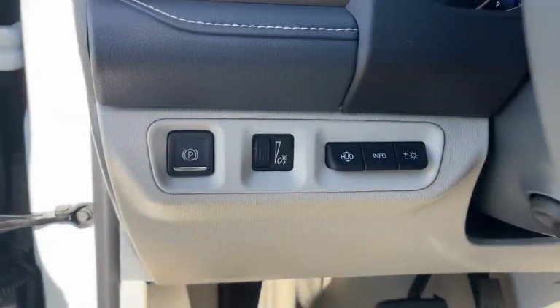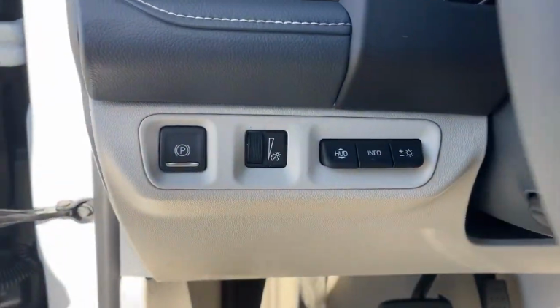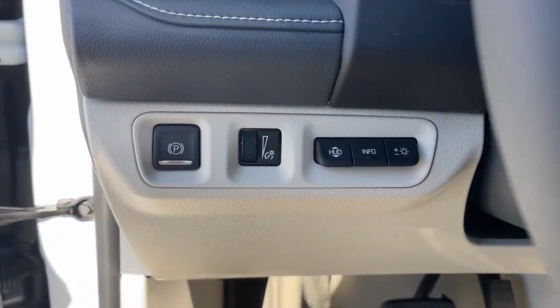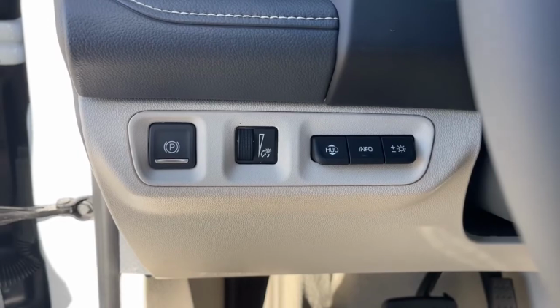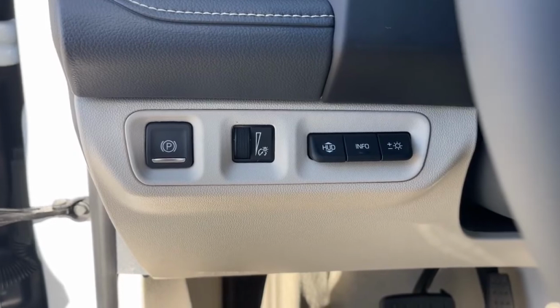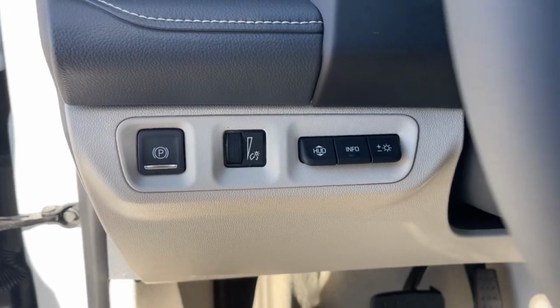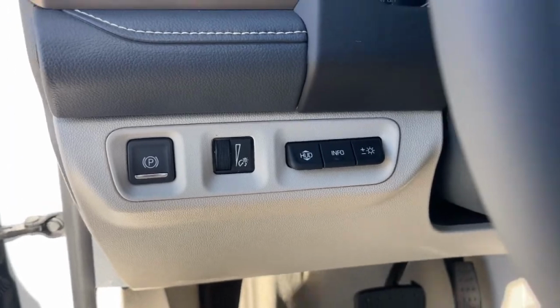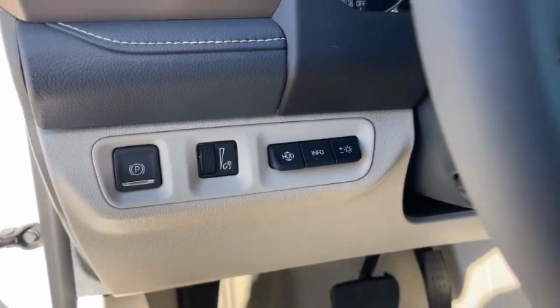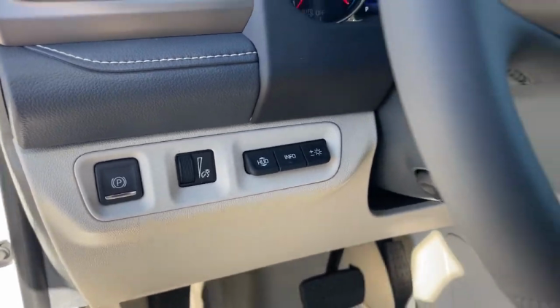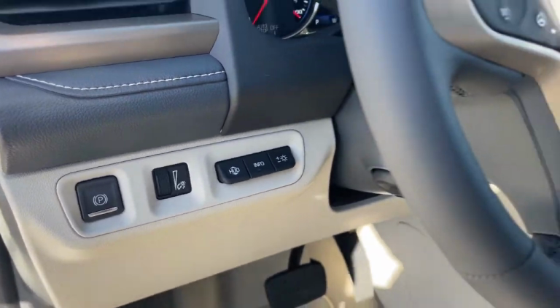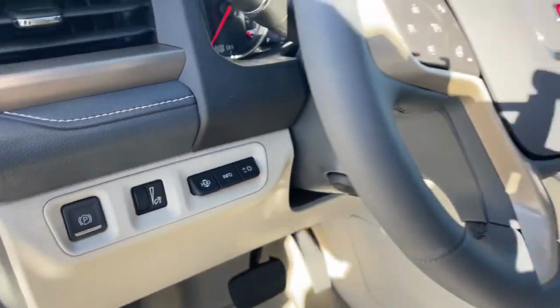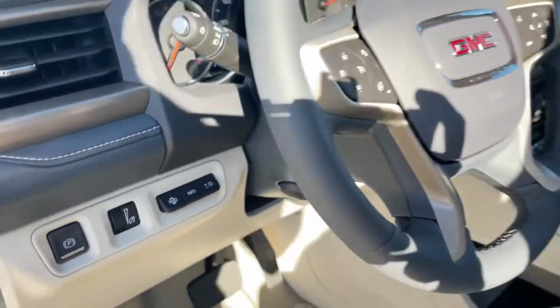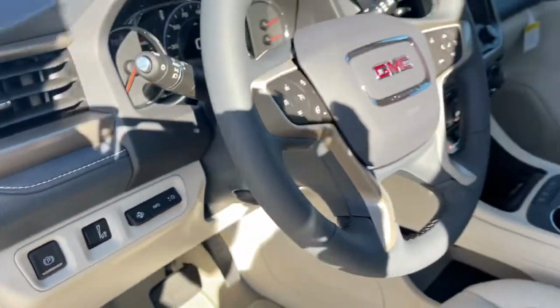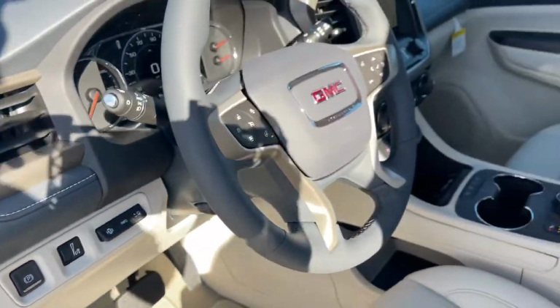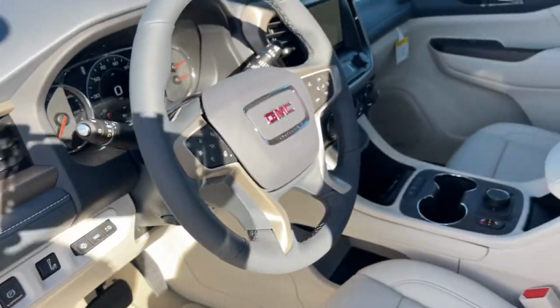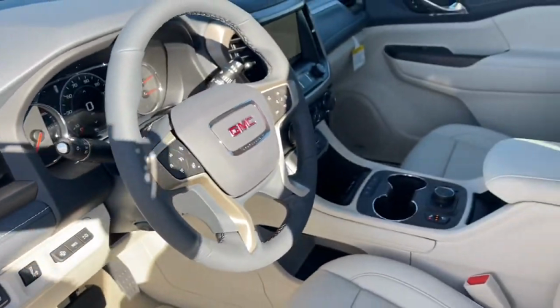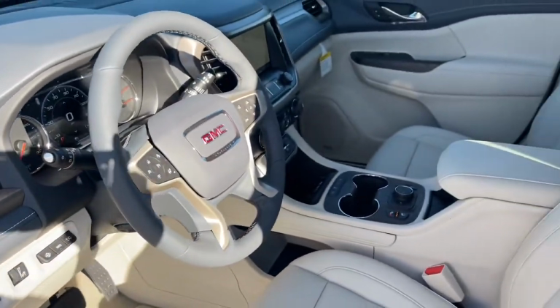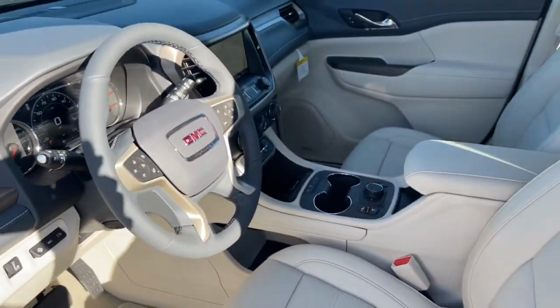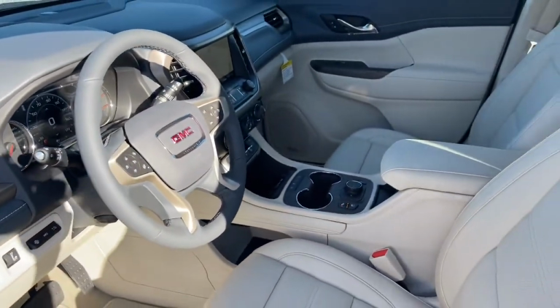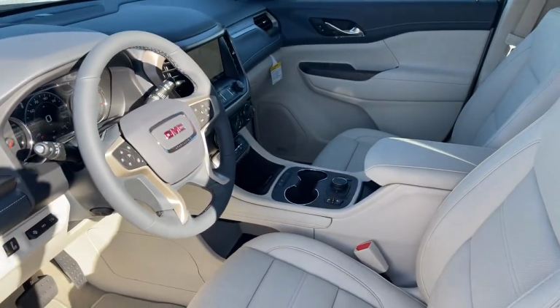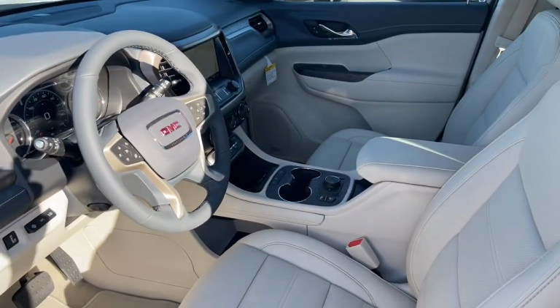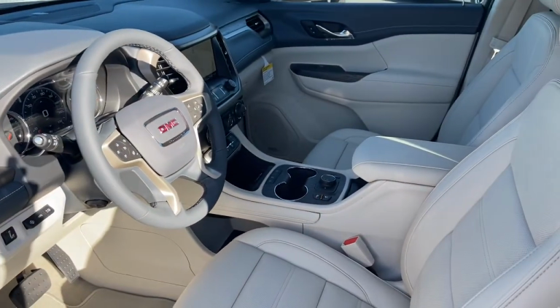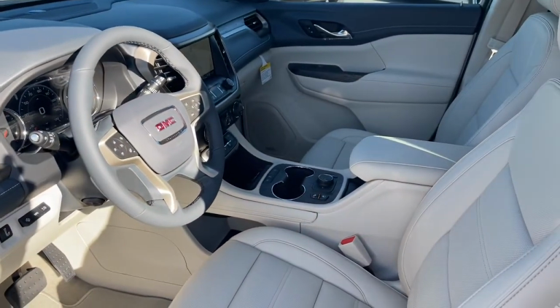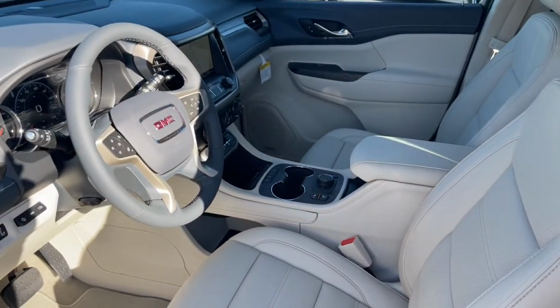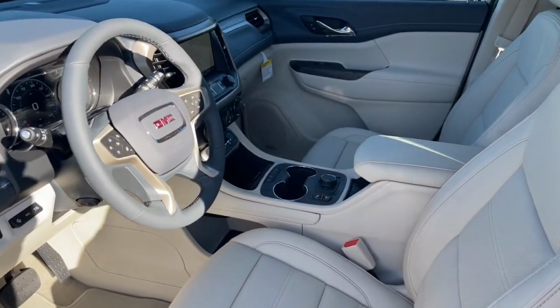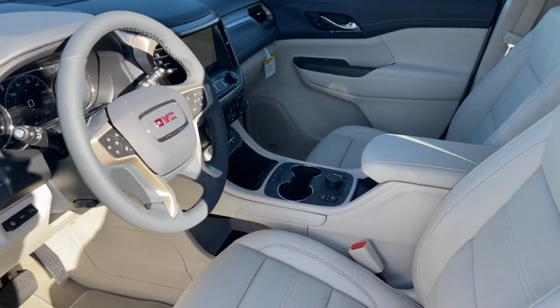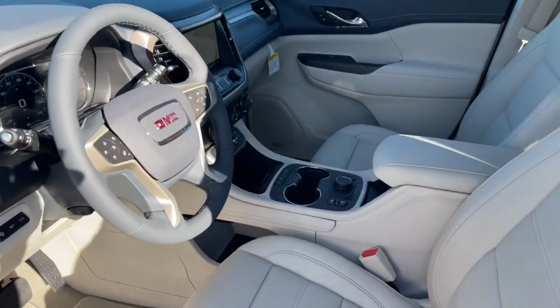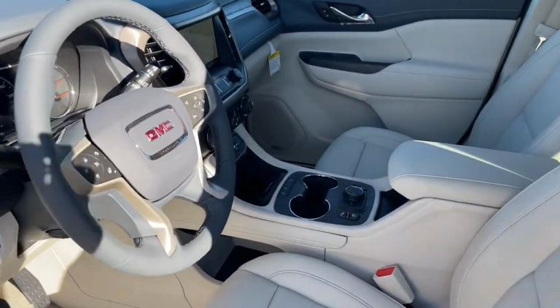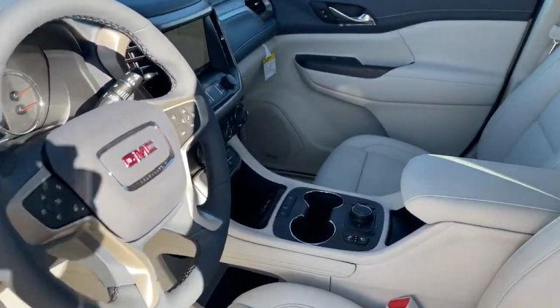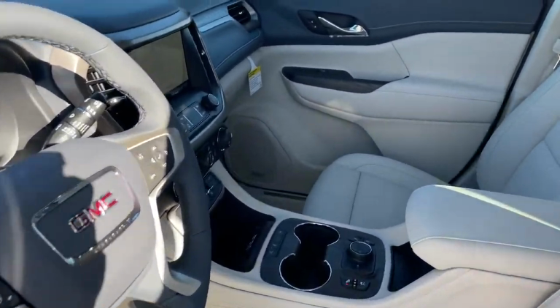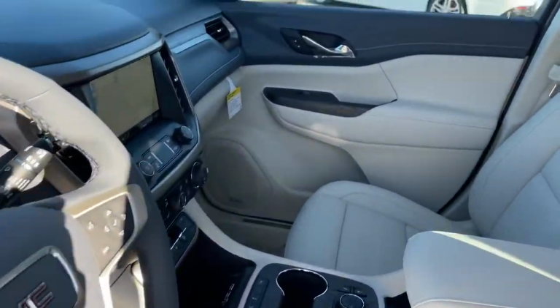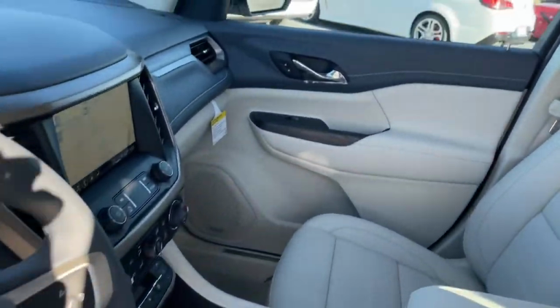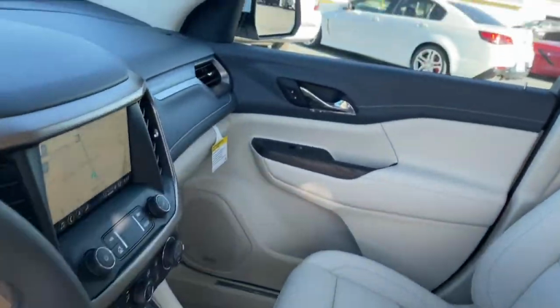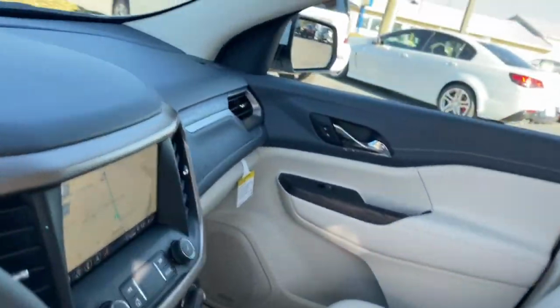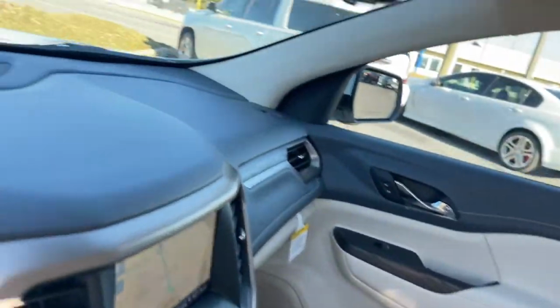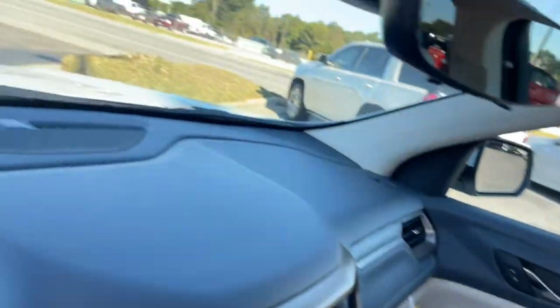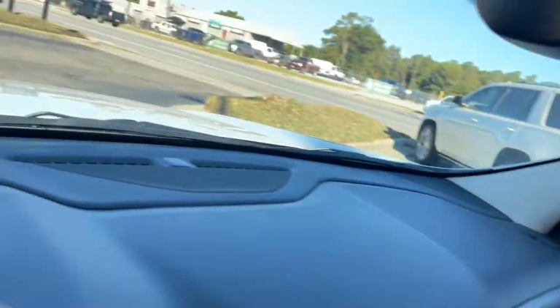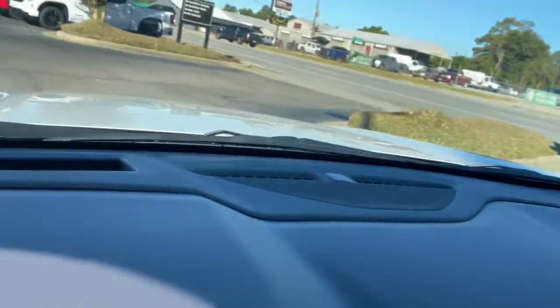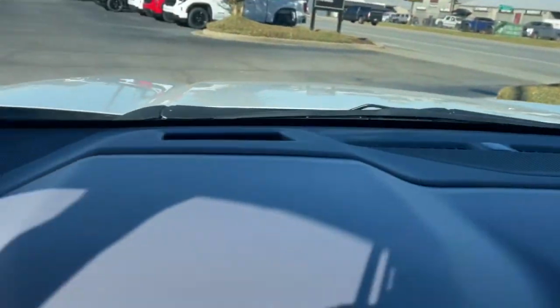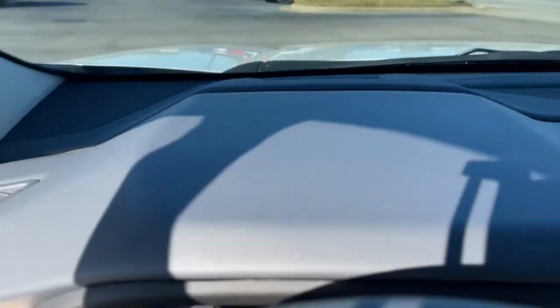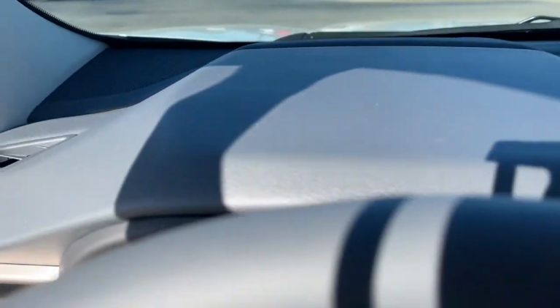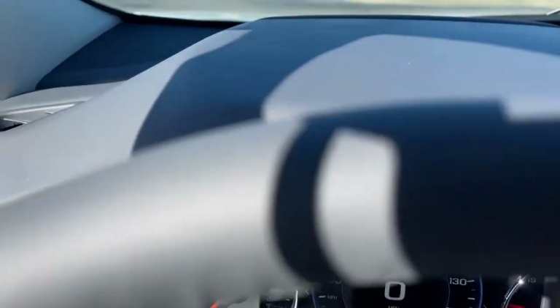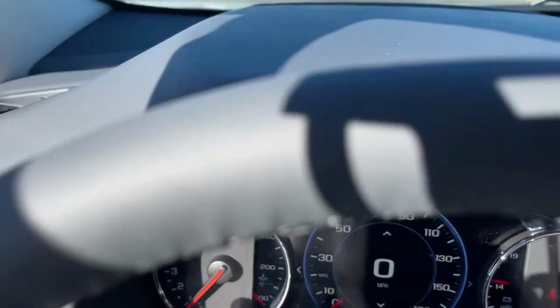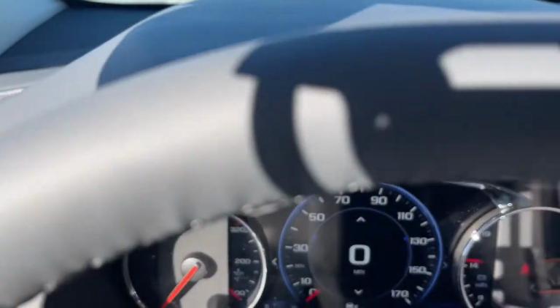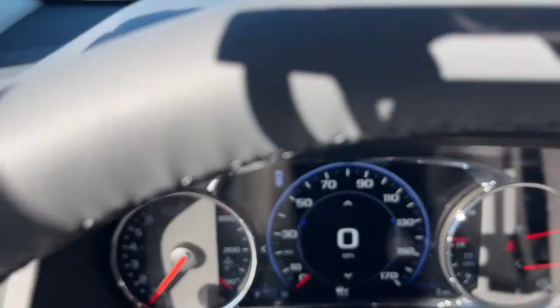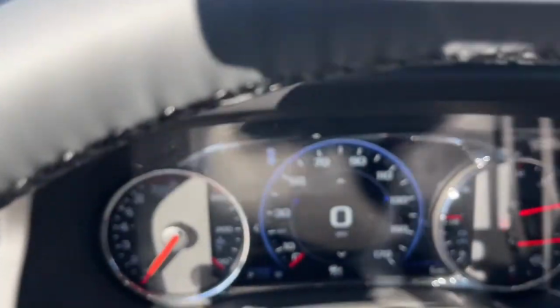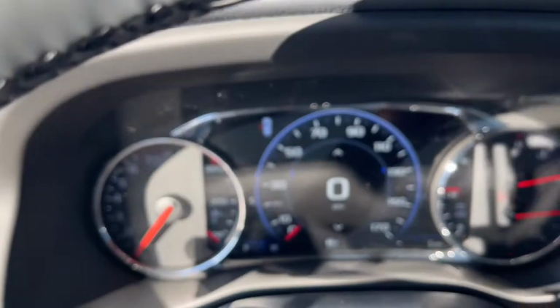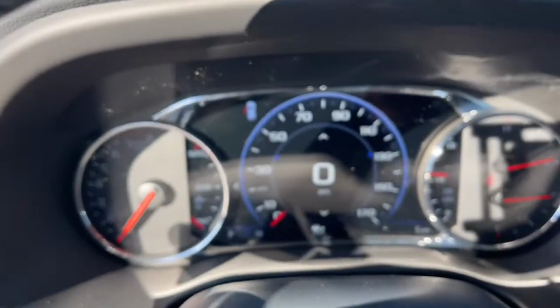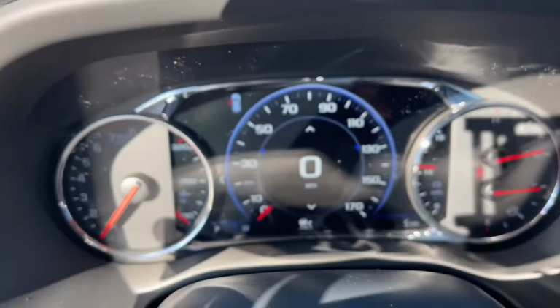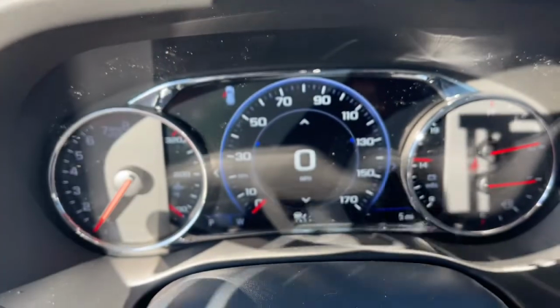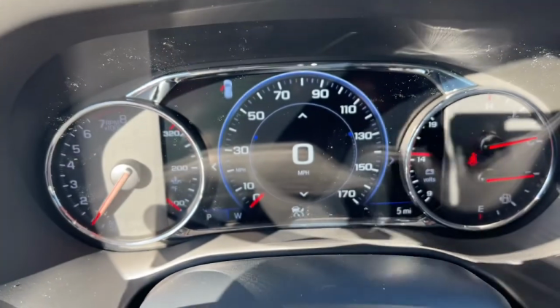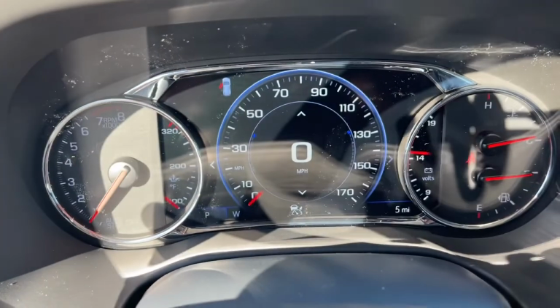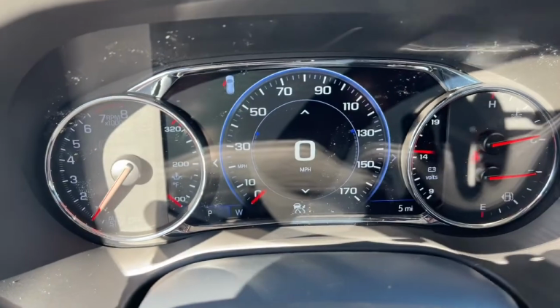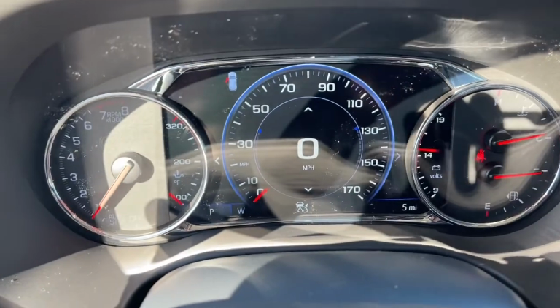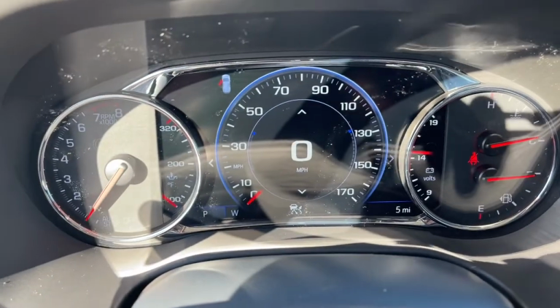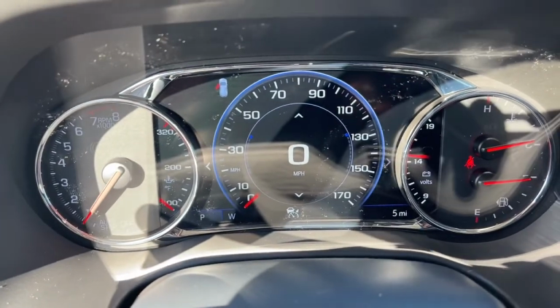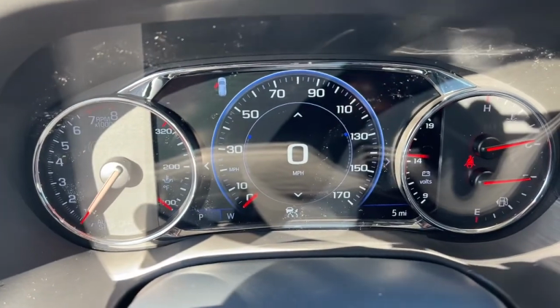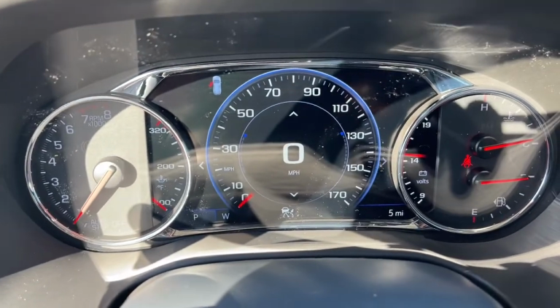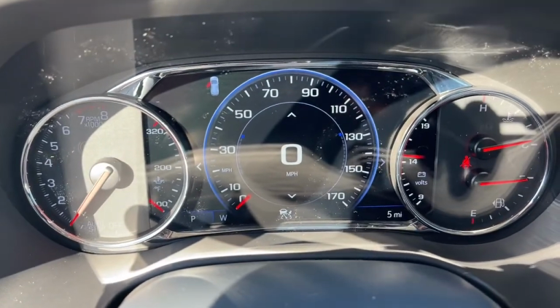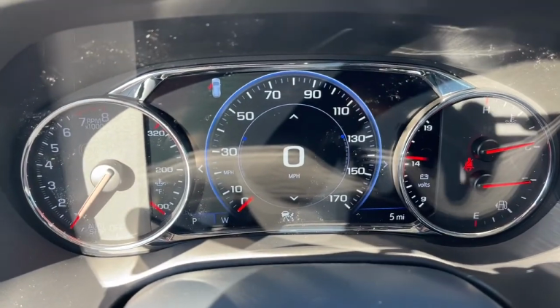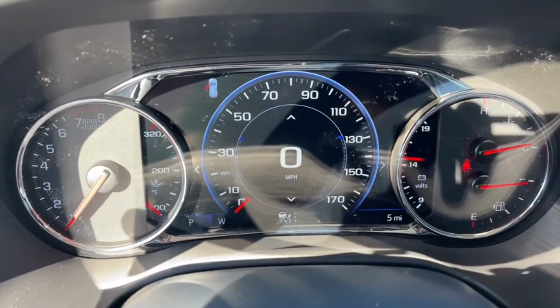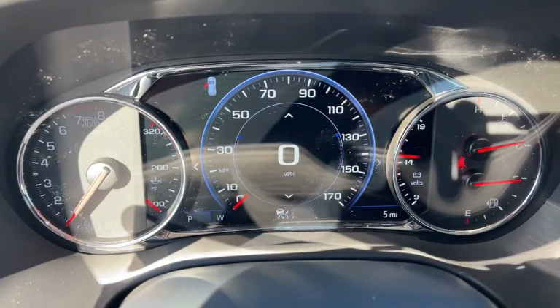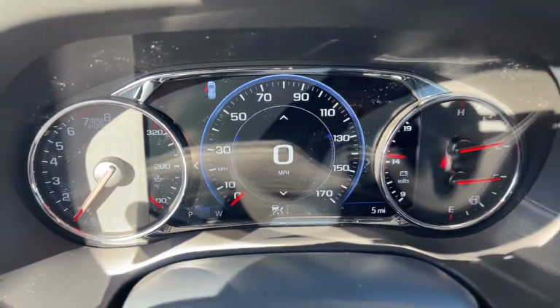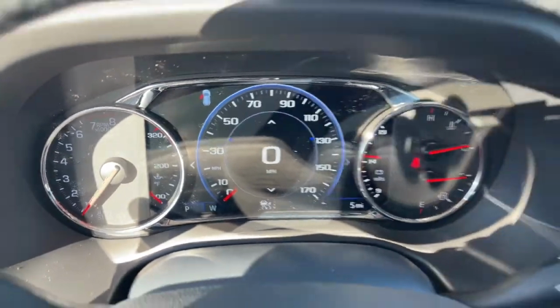Start planning family adventures in this comfortable tech-savvy Acadia. Come in for a test drive. Our team will make it the best part of your day.